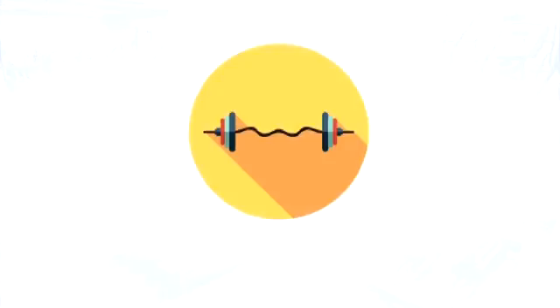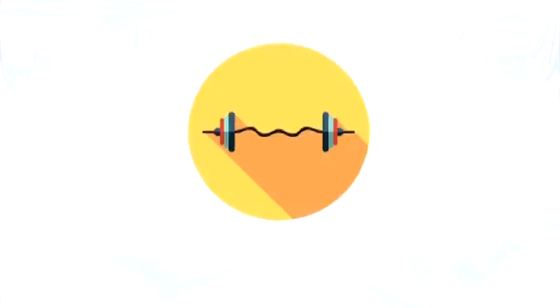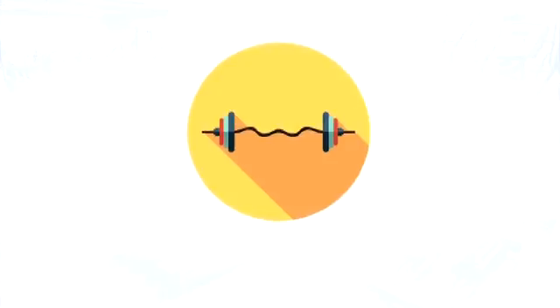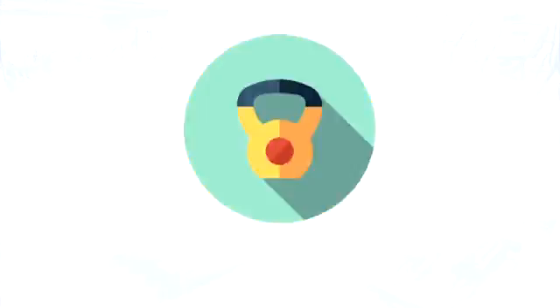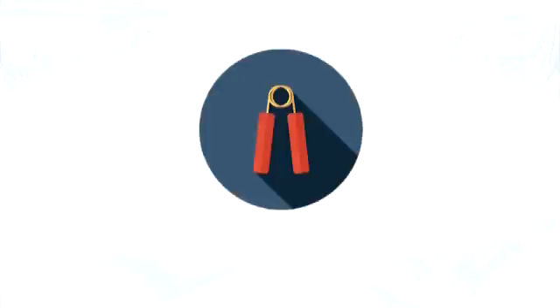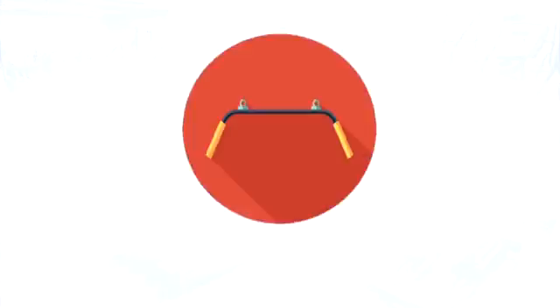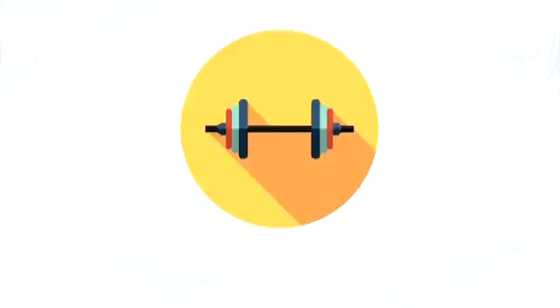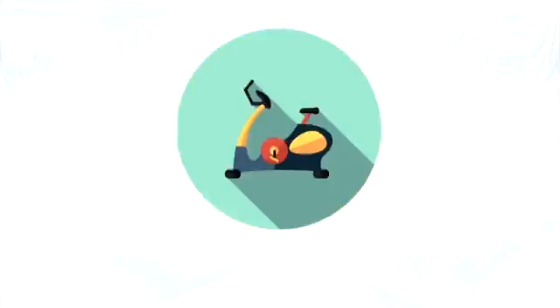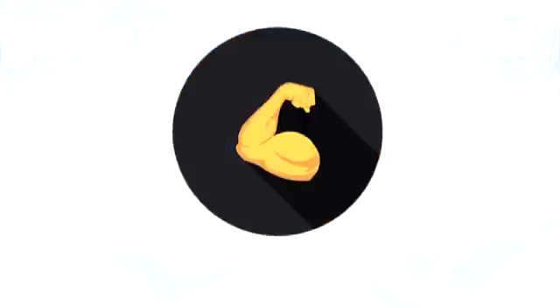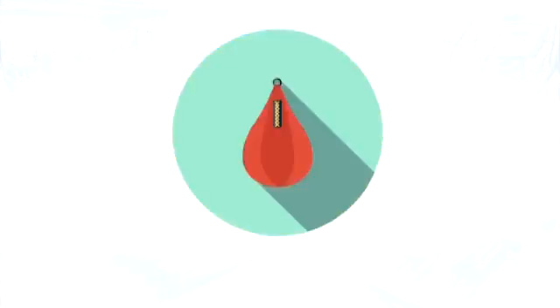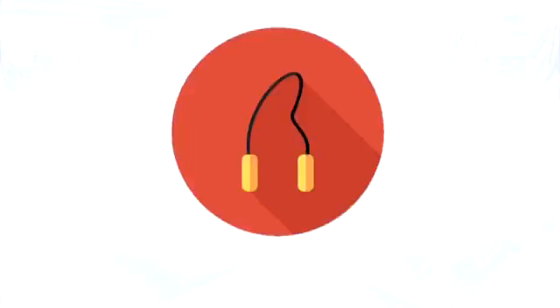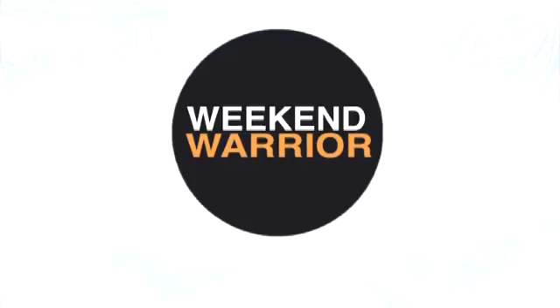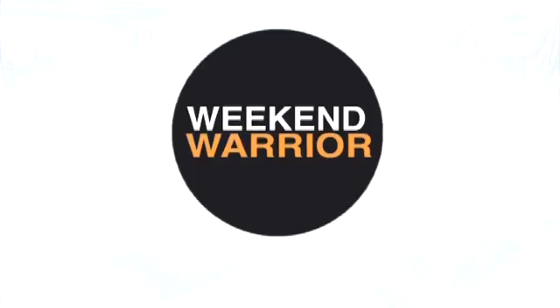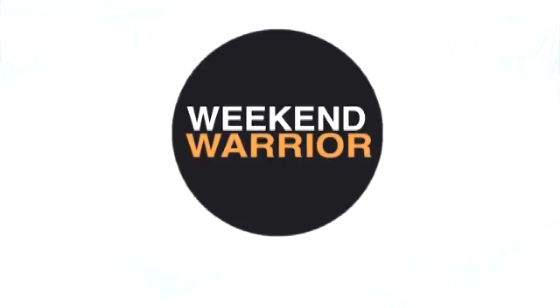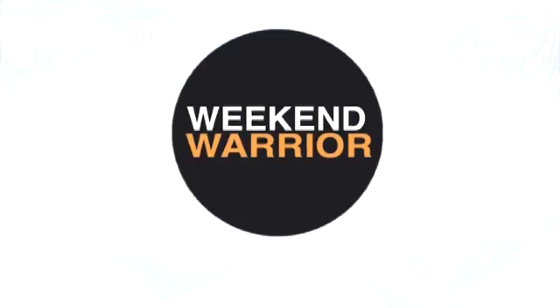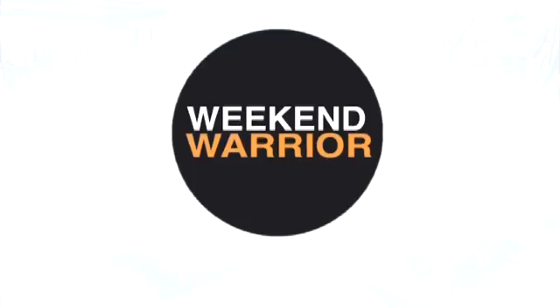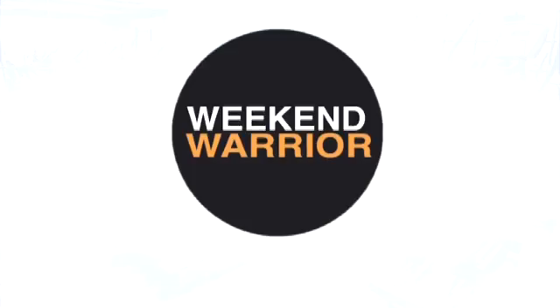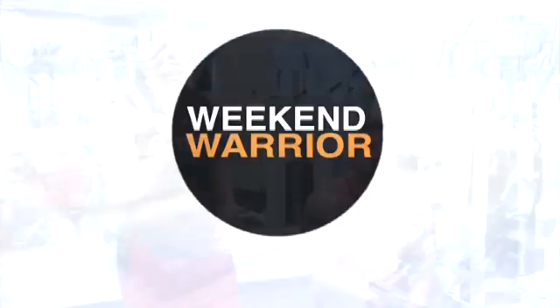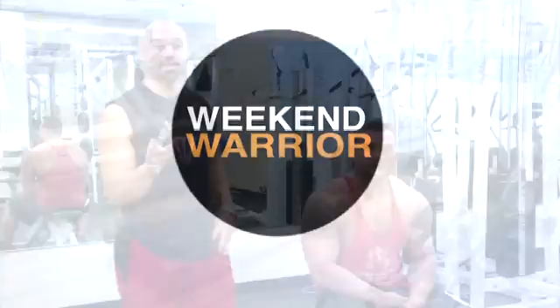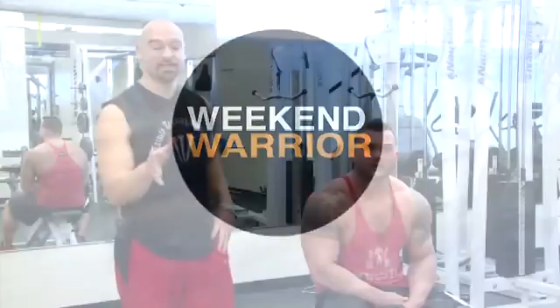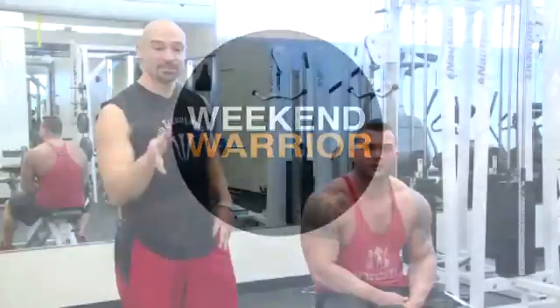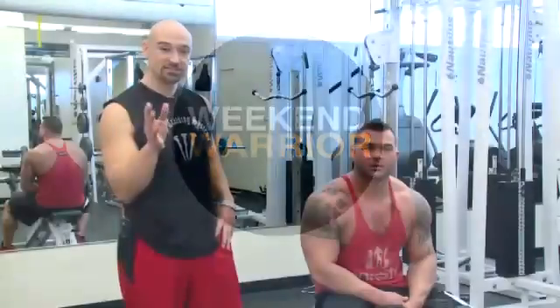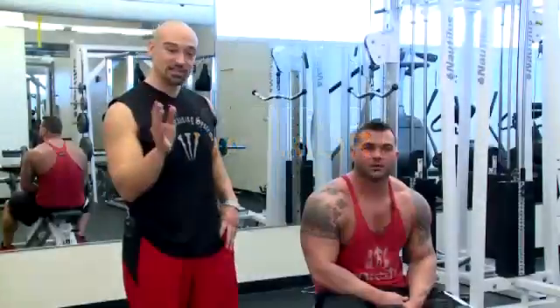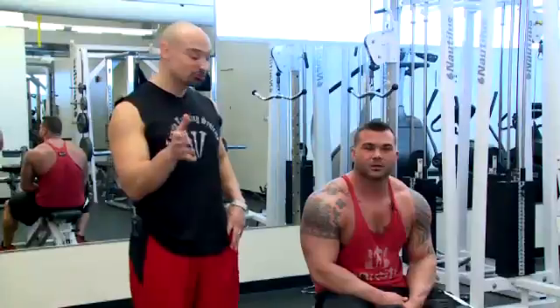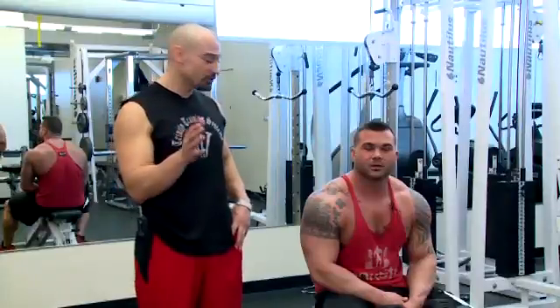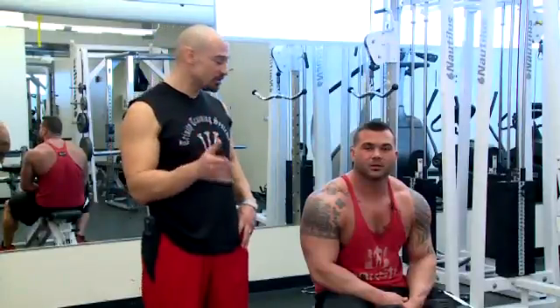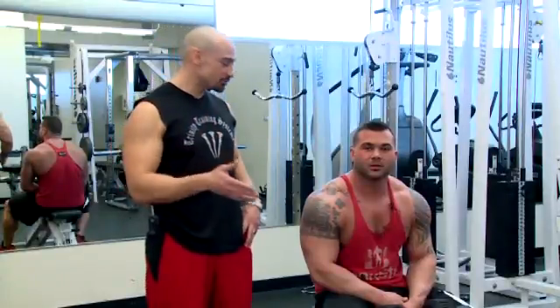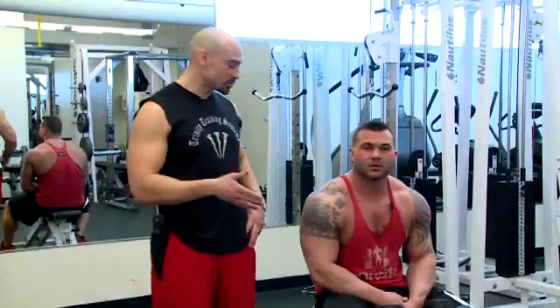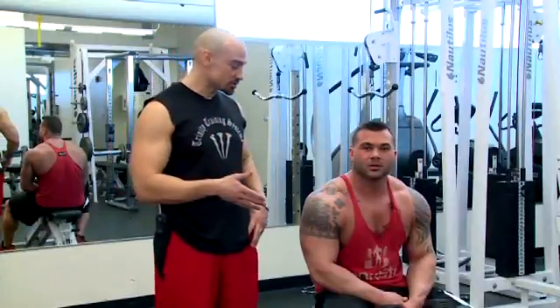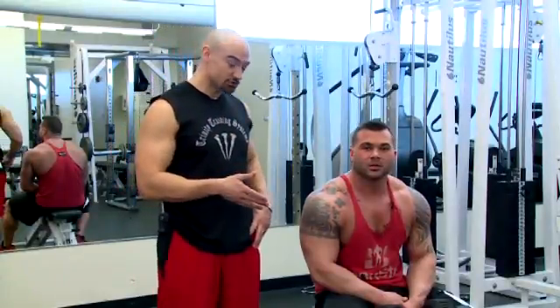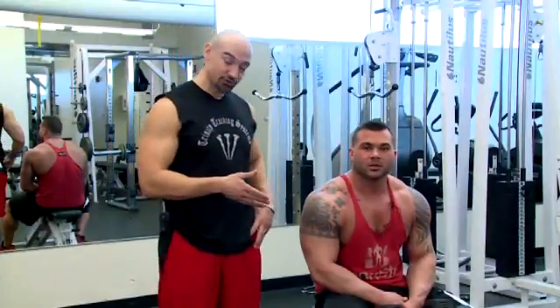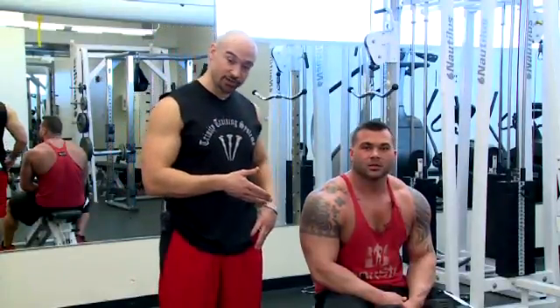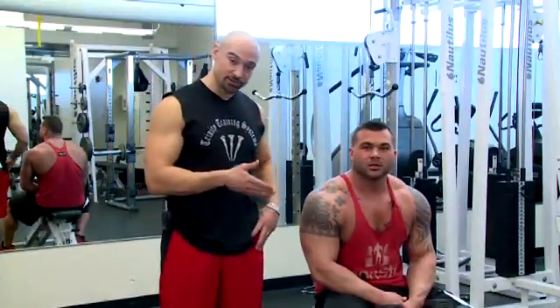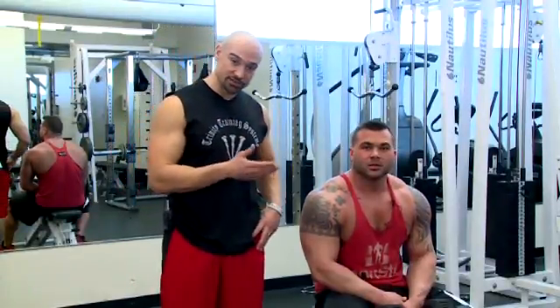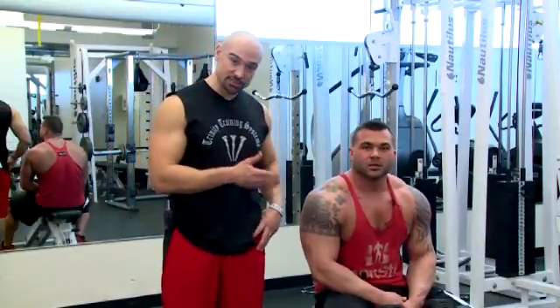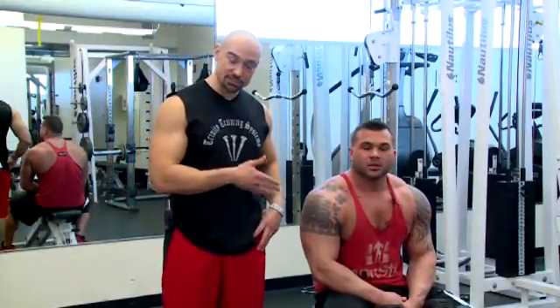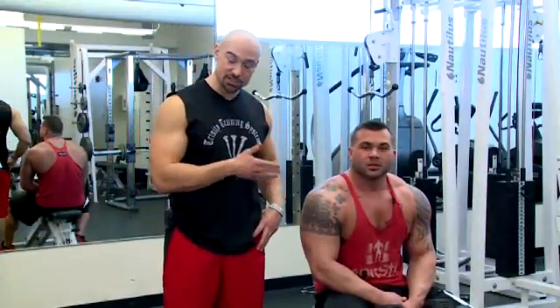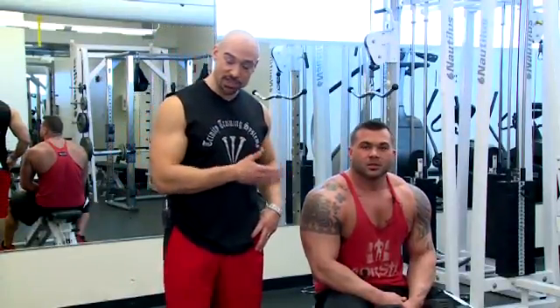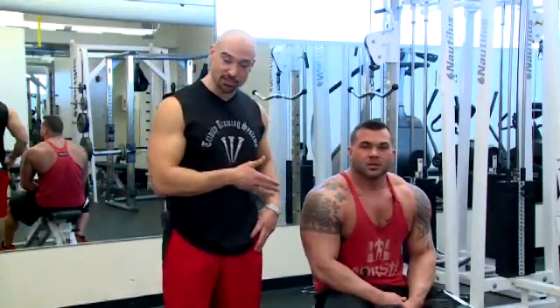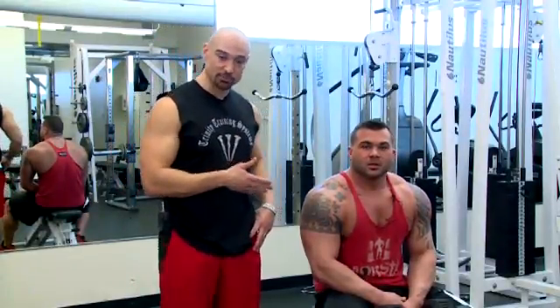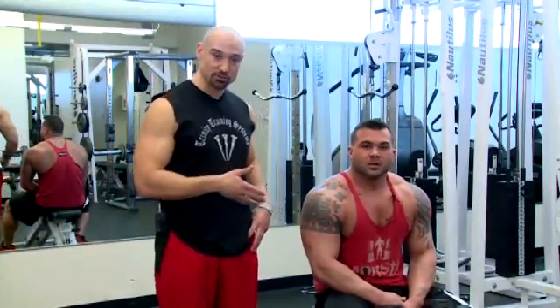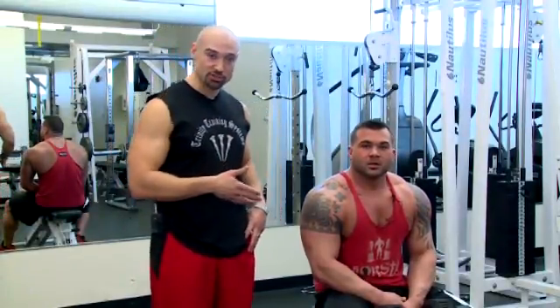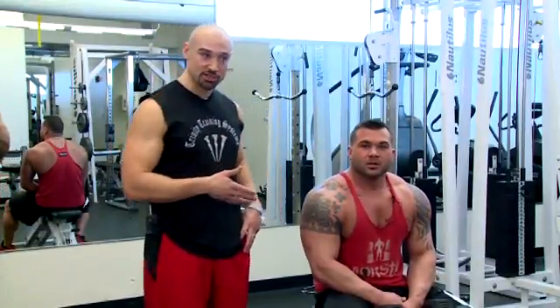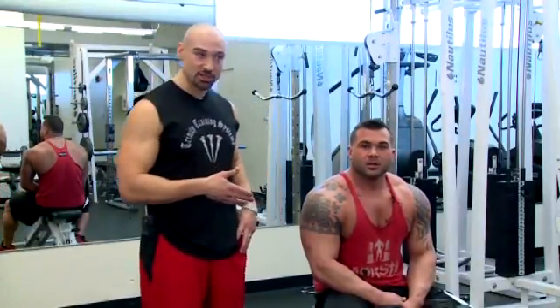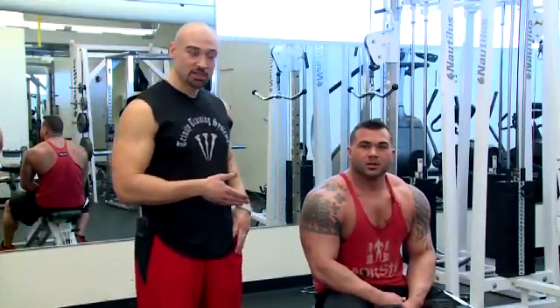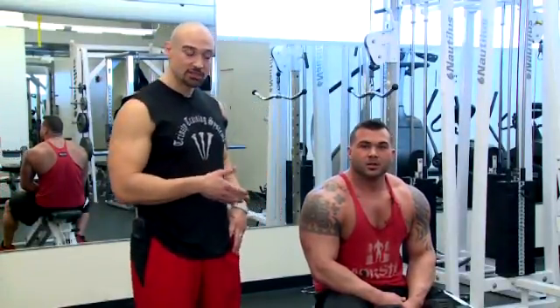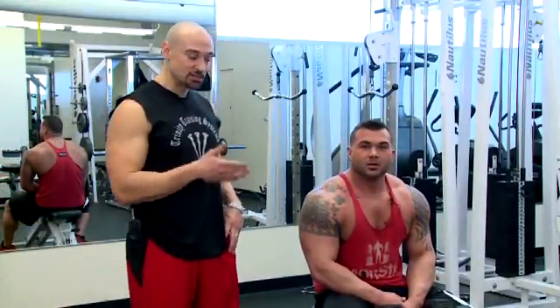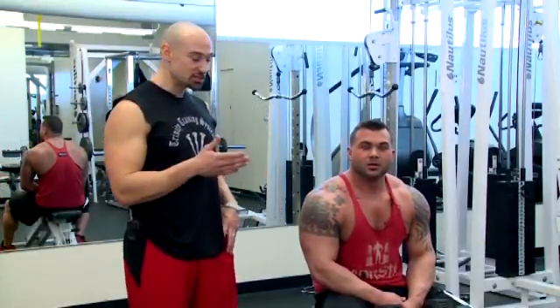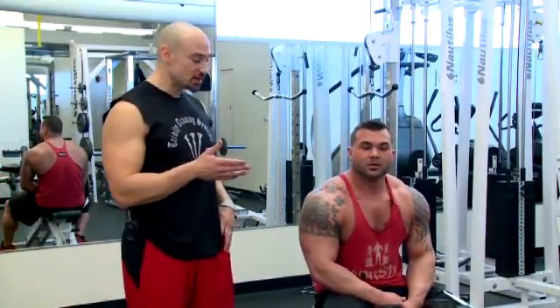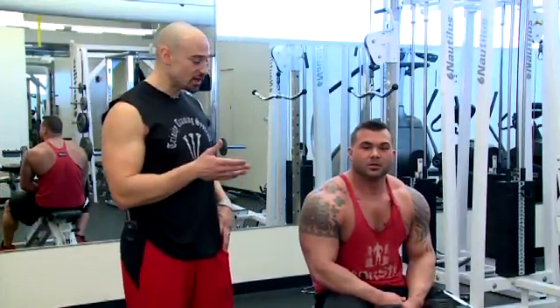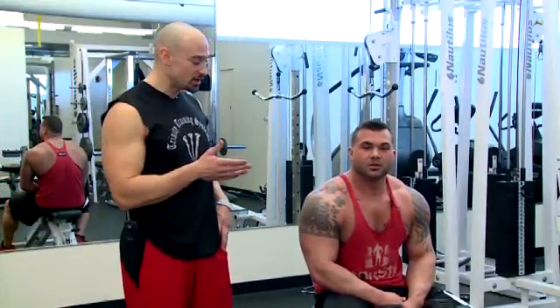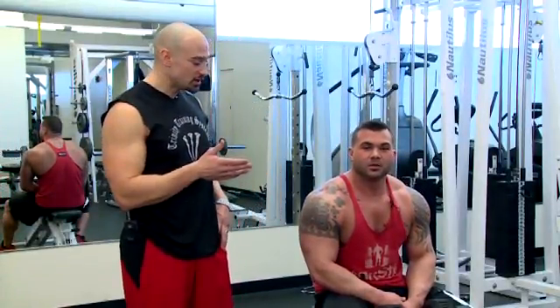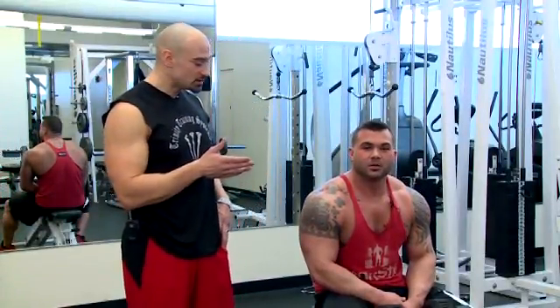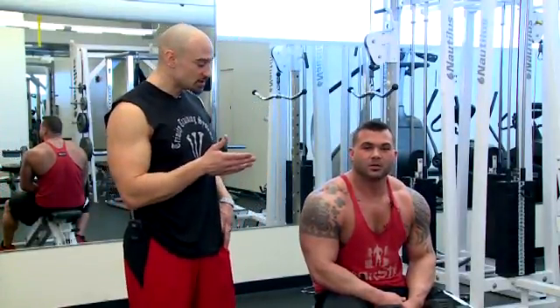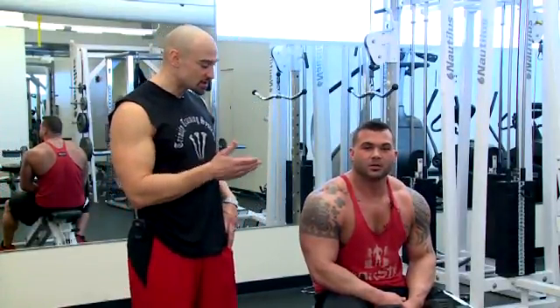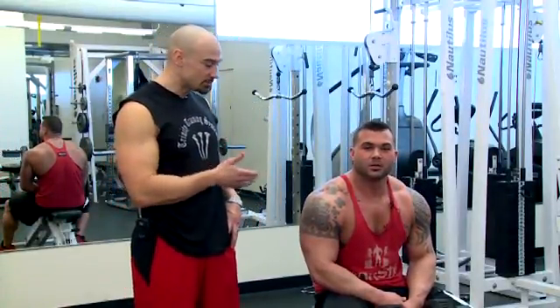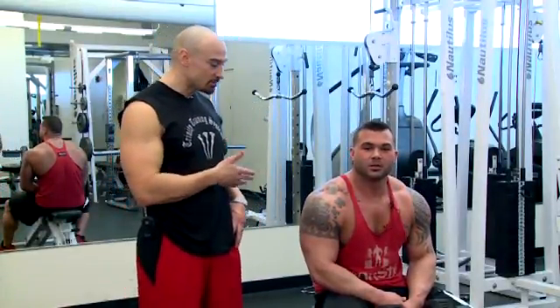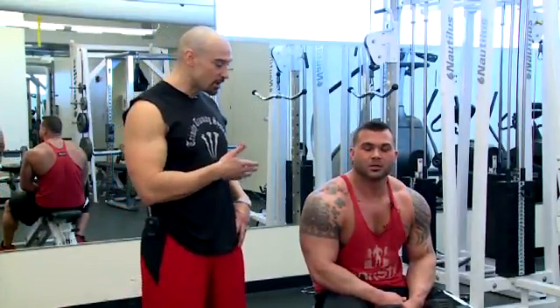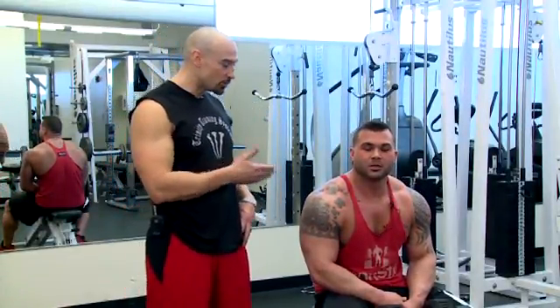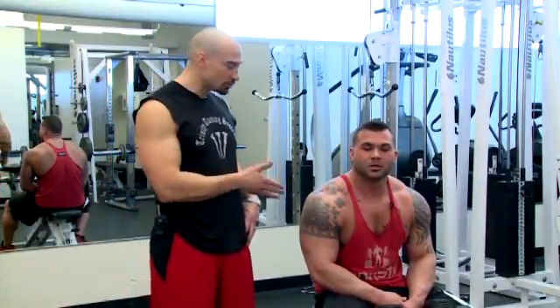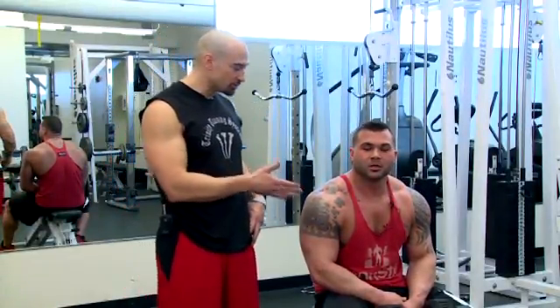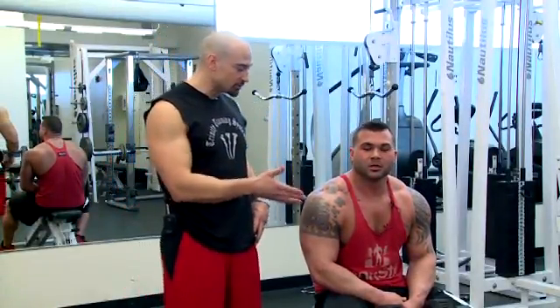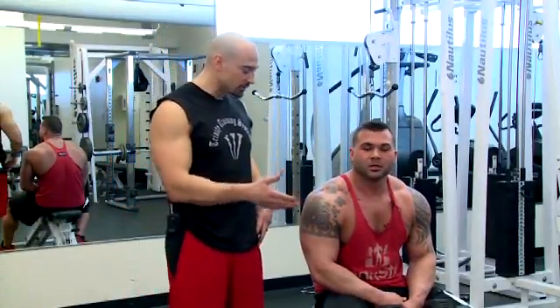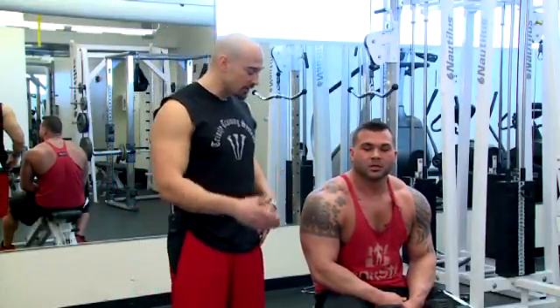Welcome to The Weekend Warrior. Joining me today, Team Trinity personal trainer DJ Yacobucci. DJ, talk to me about what we're doing today.